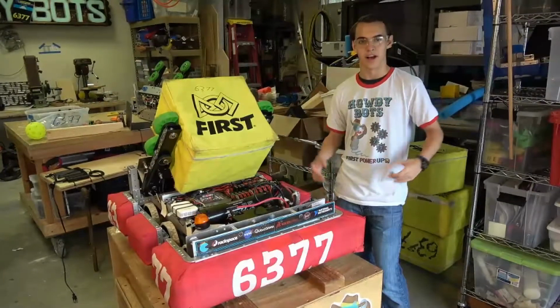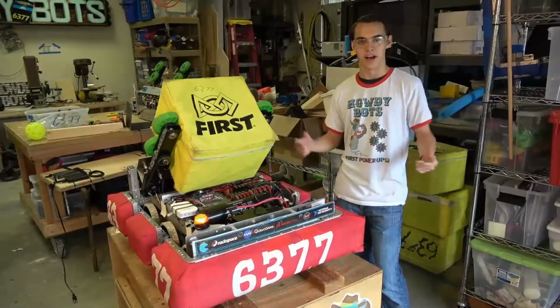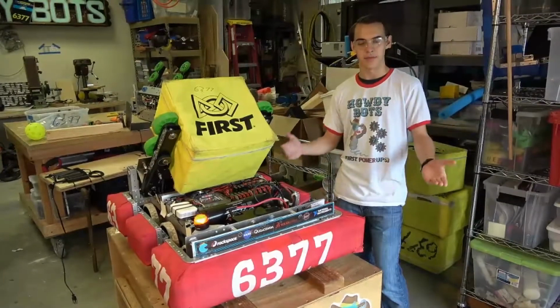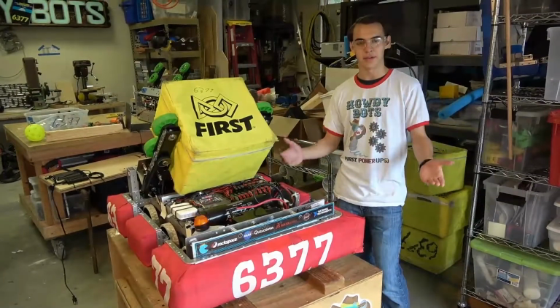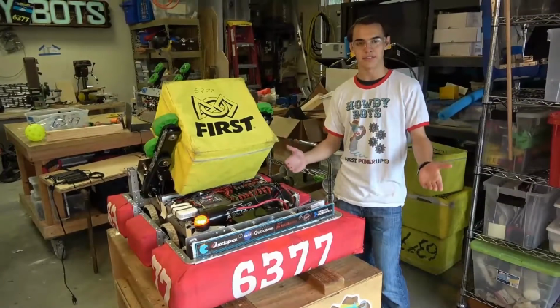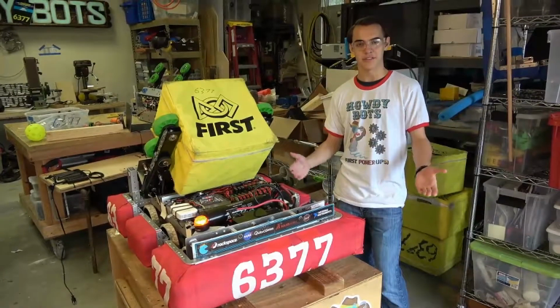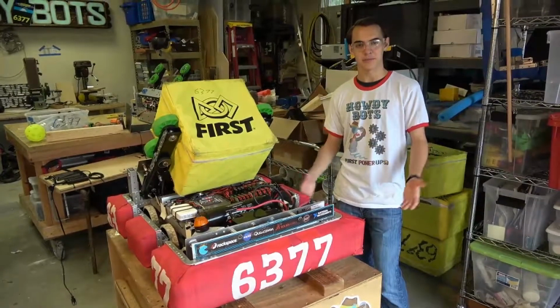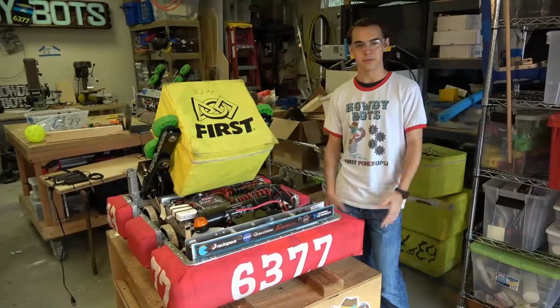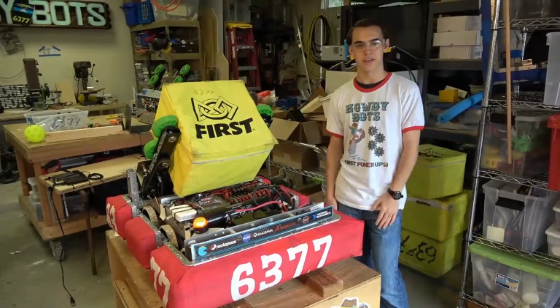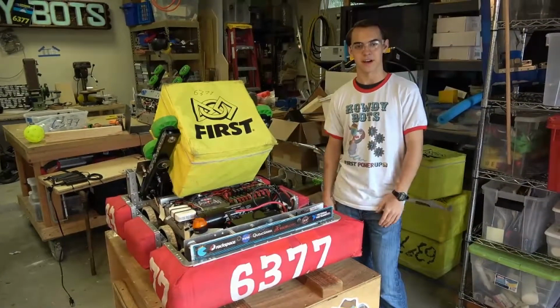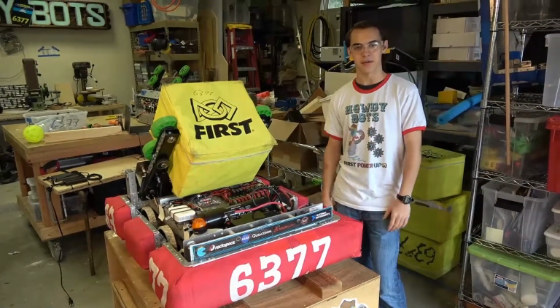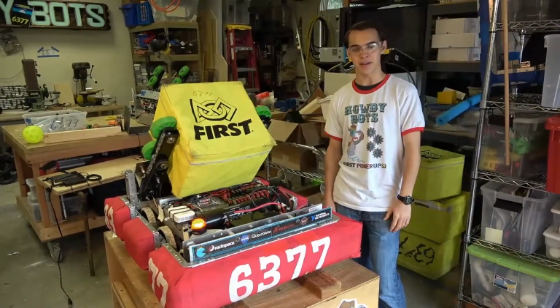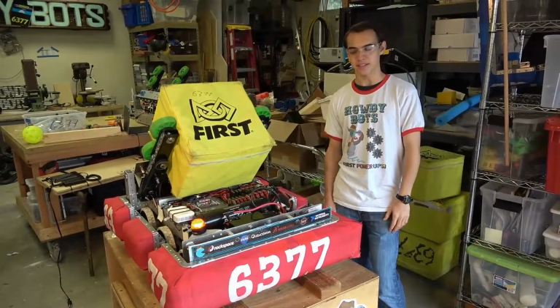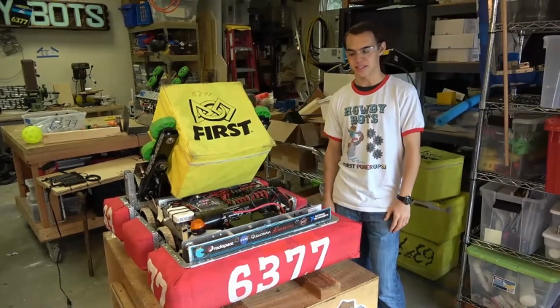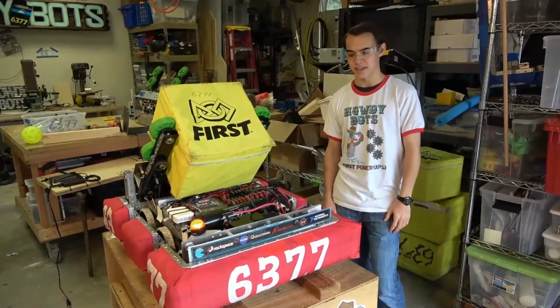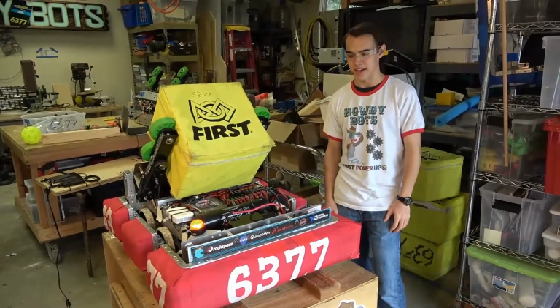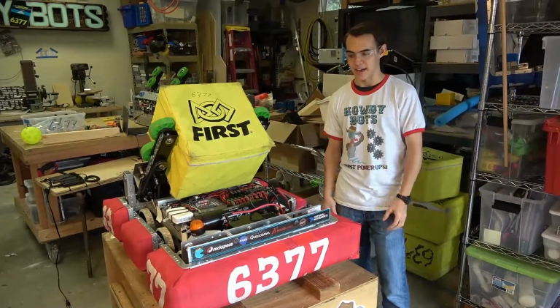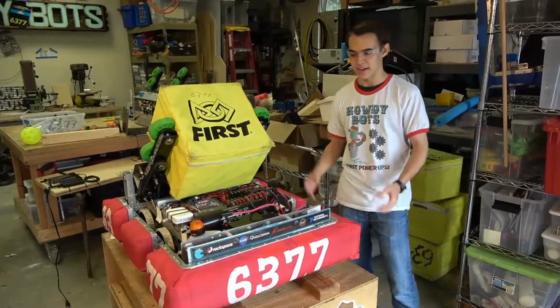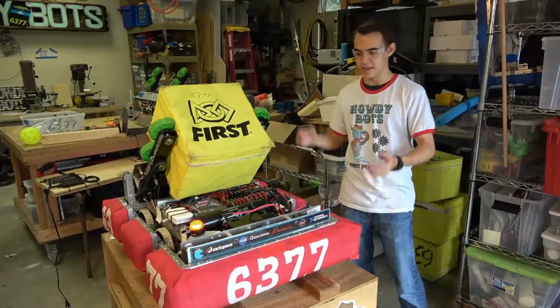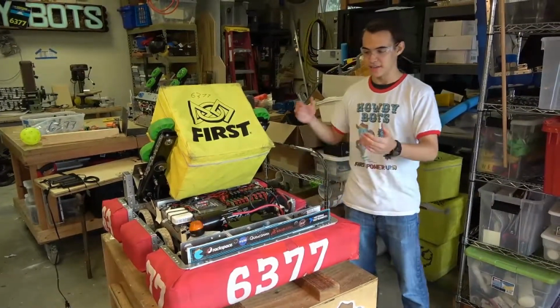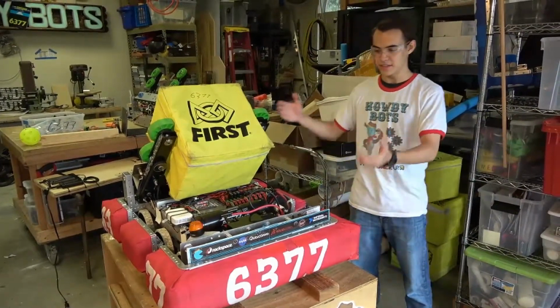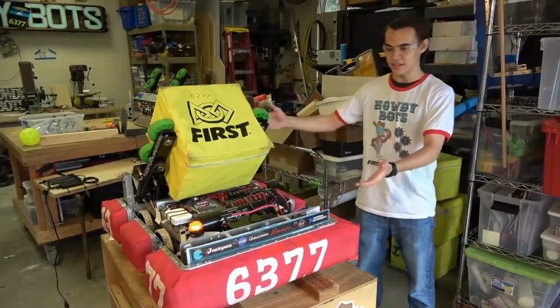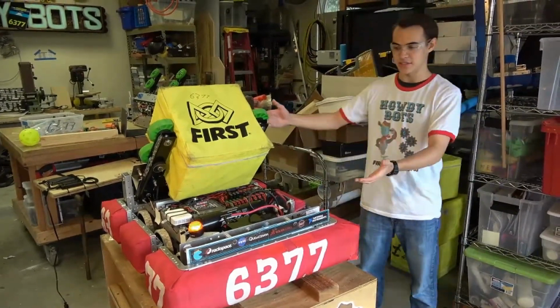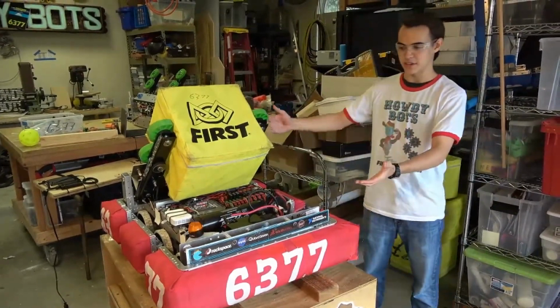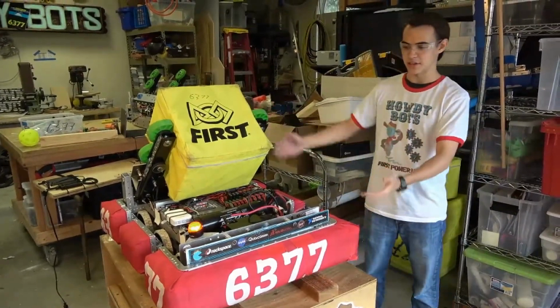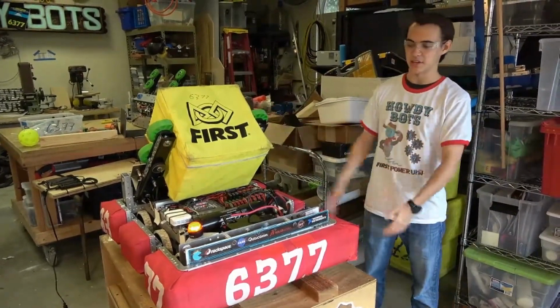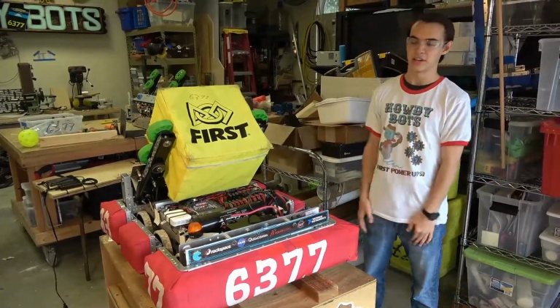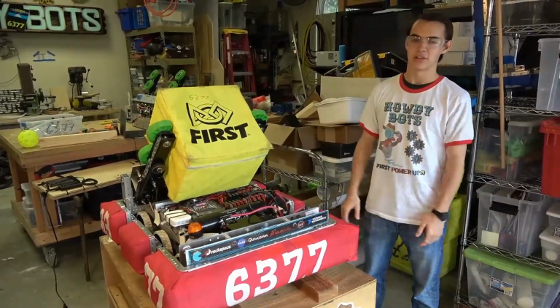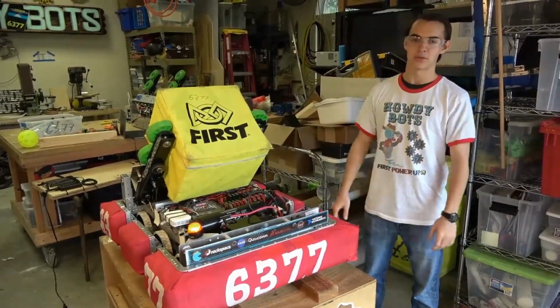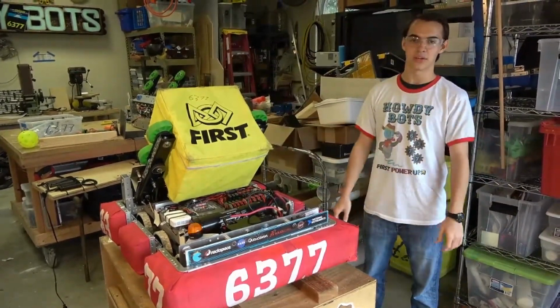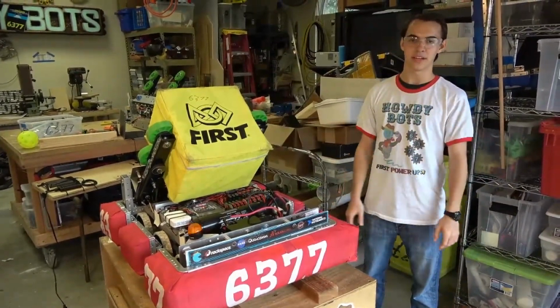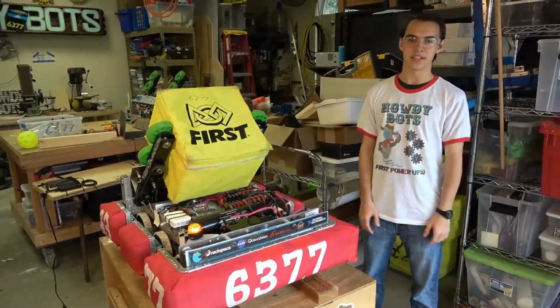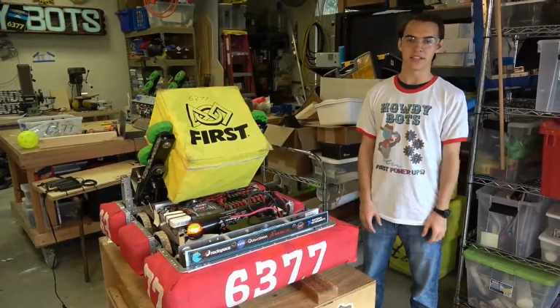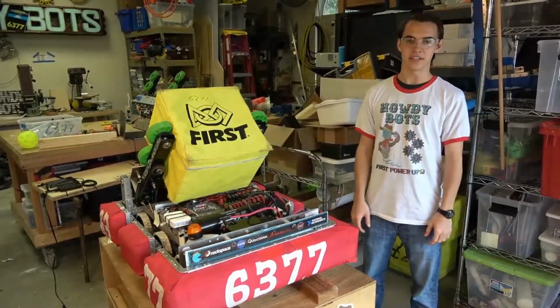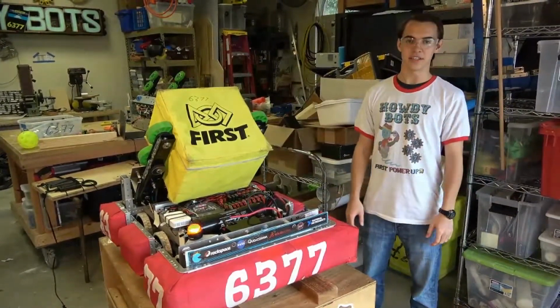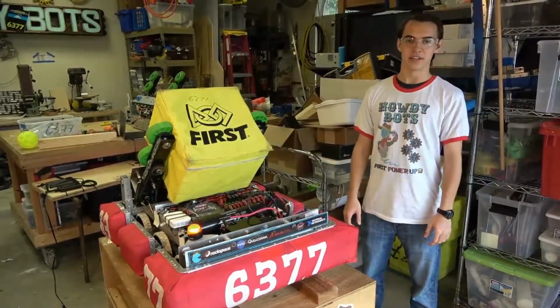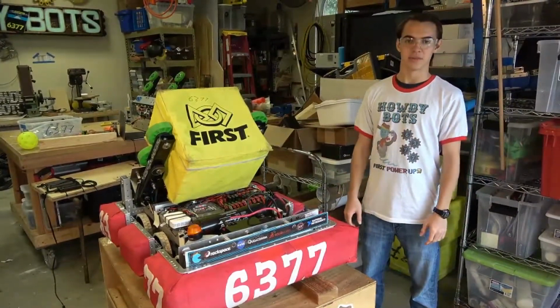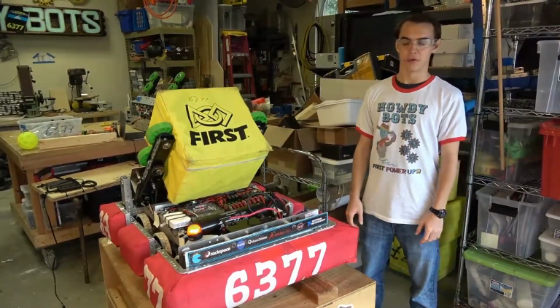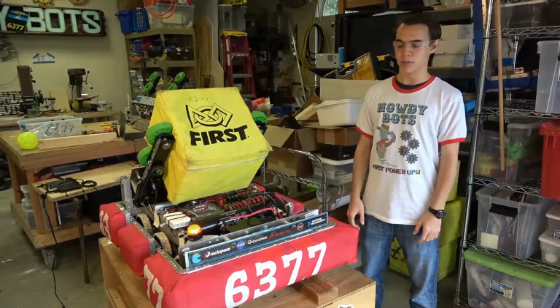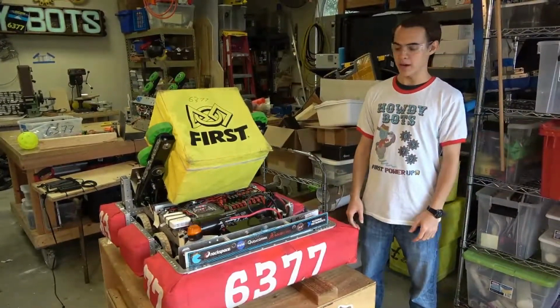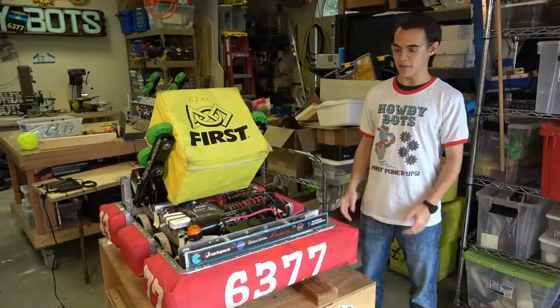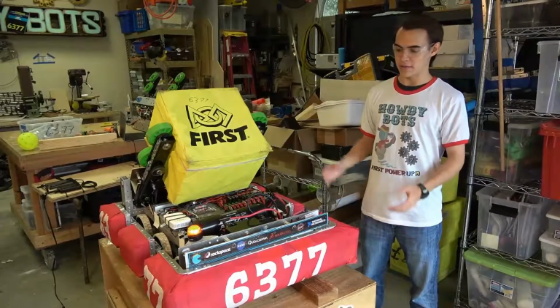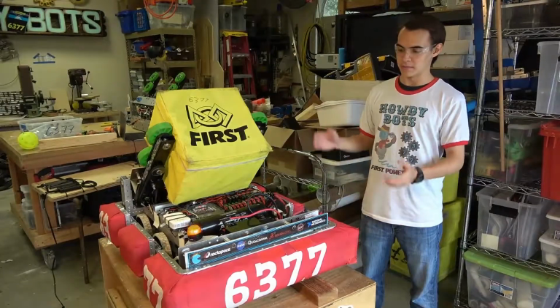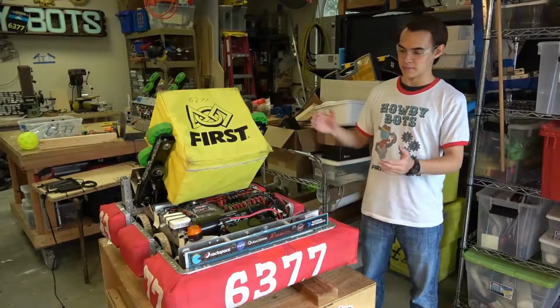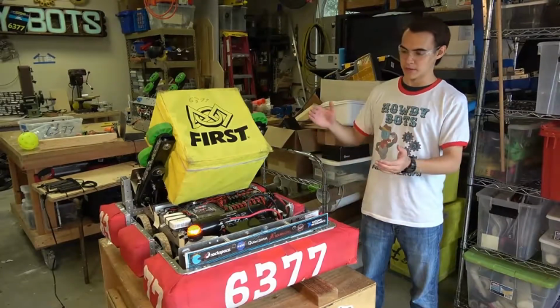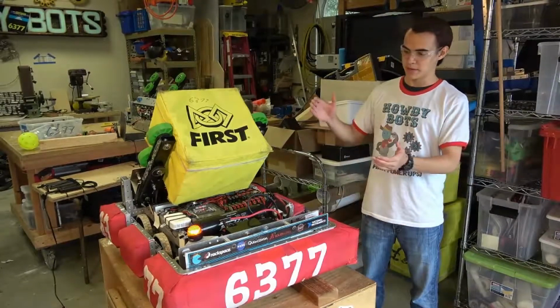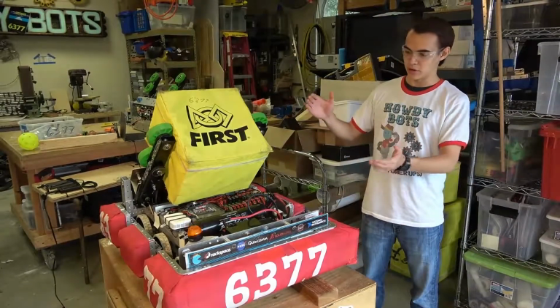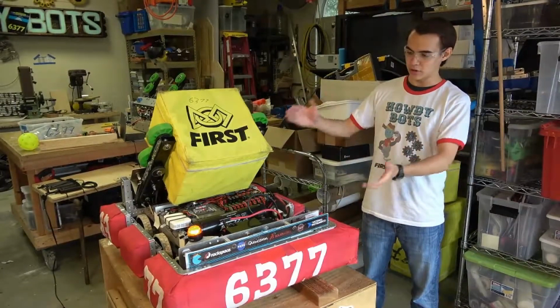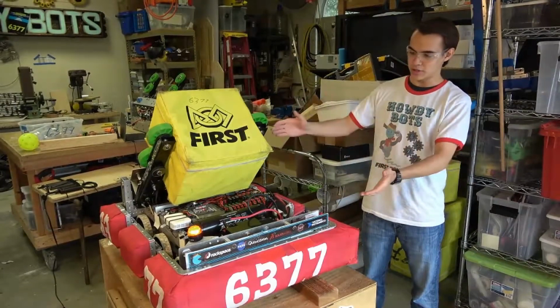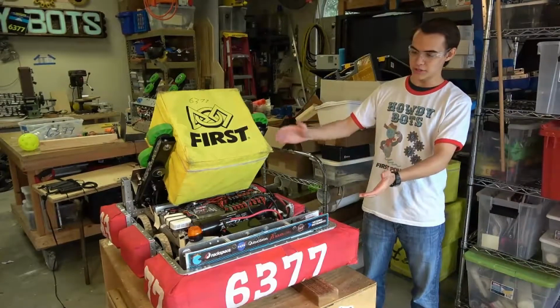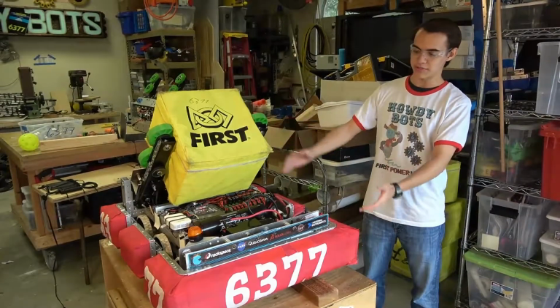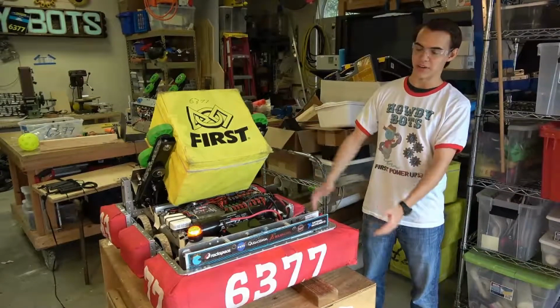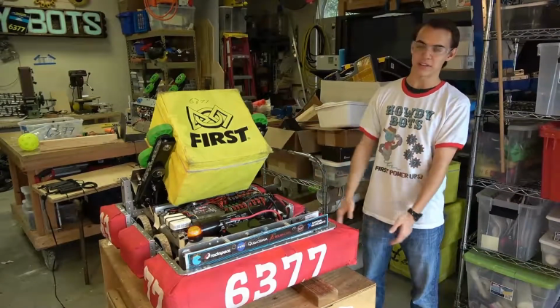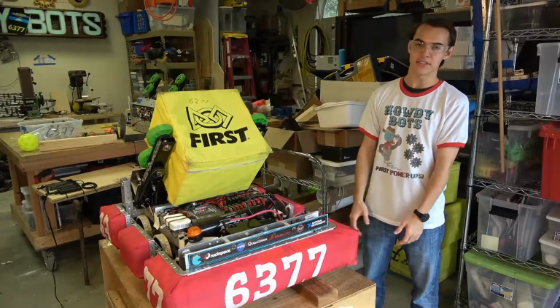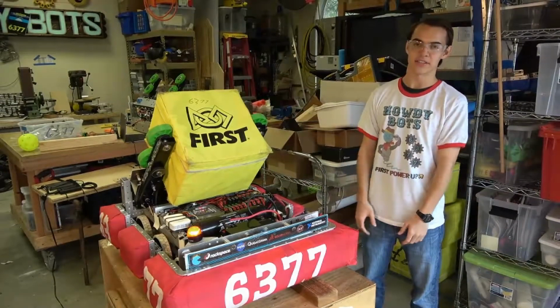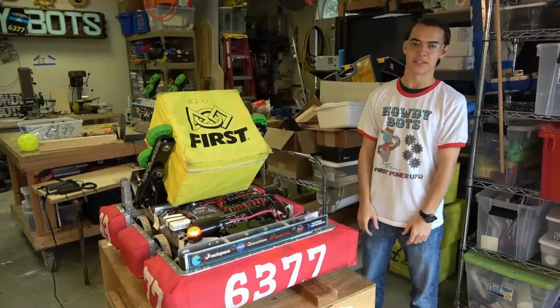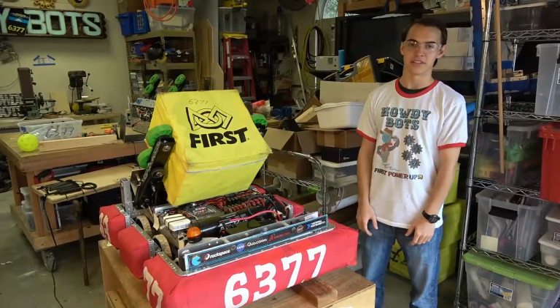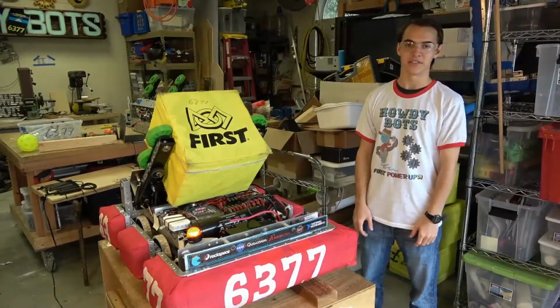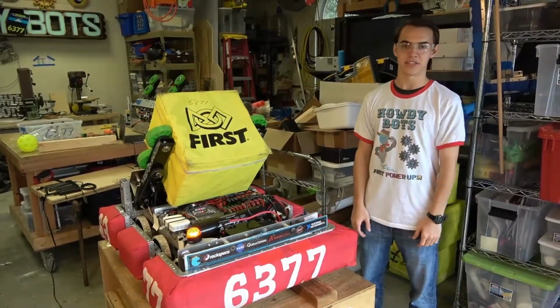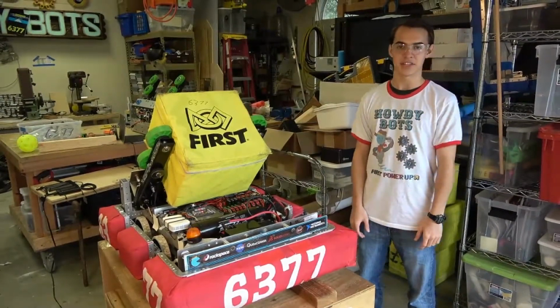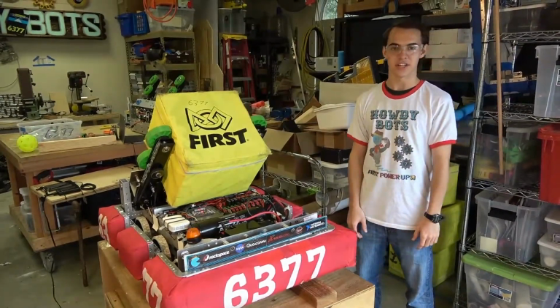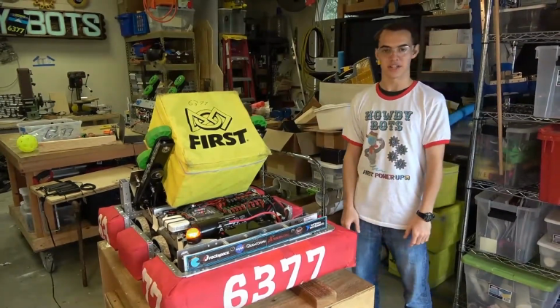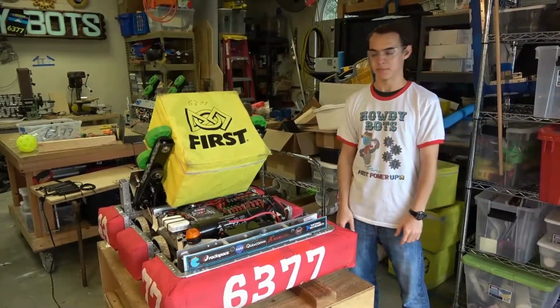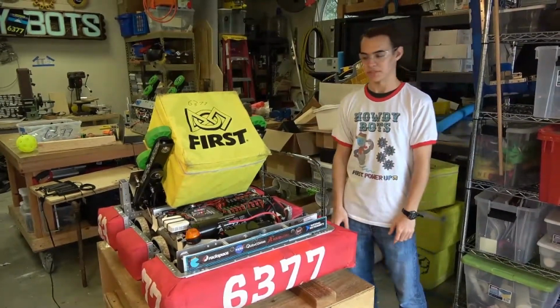I'm Kervin with the HowdyBots, and this is our 2018 robot that made it all the way to be finalists in its division at championship.